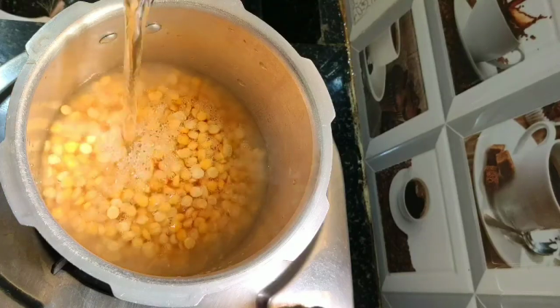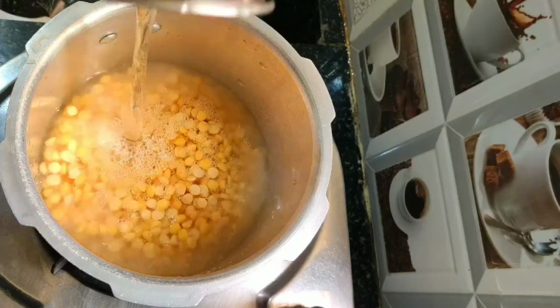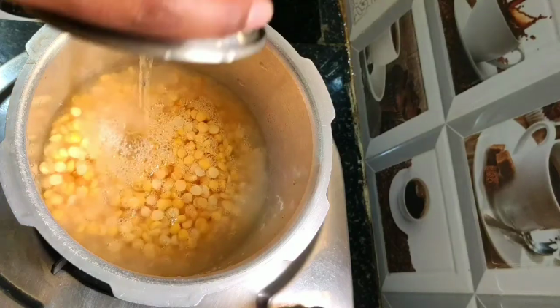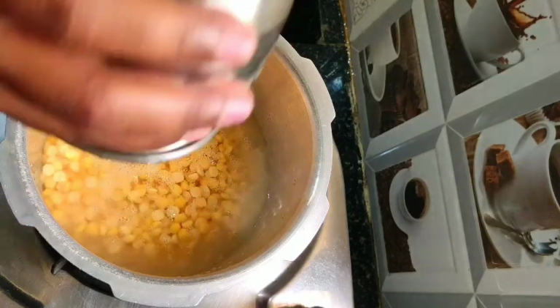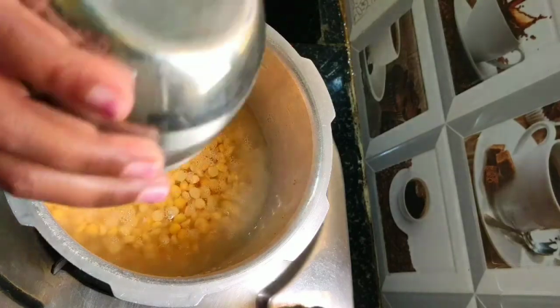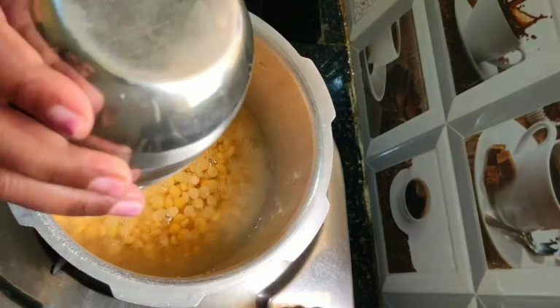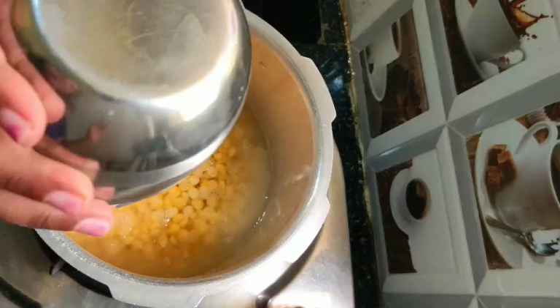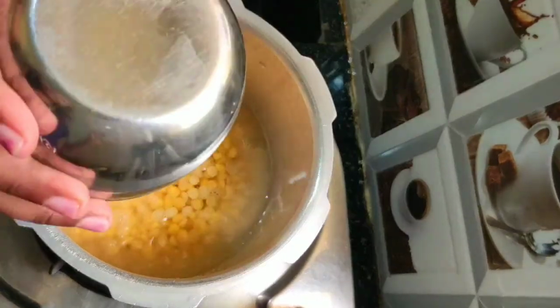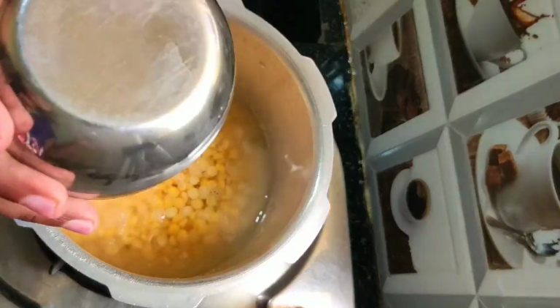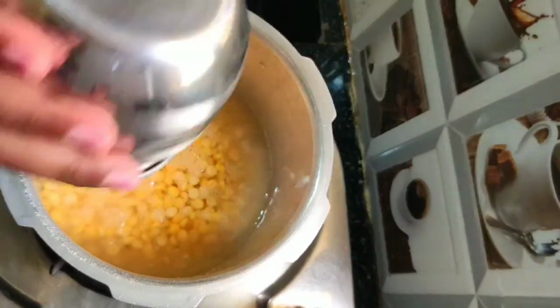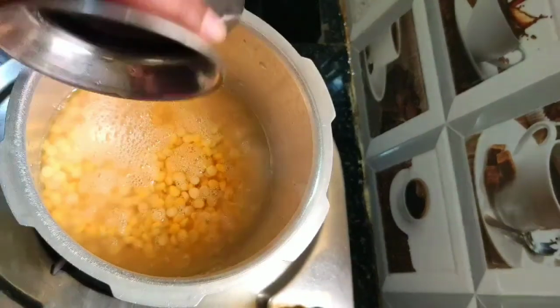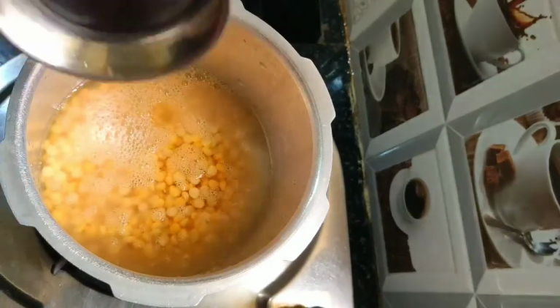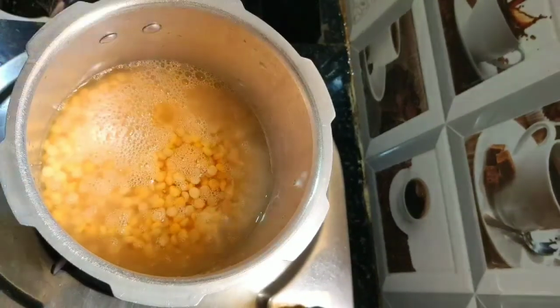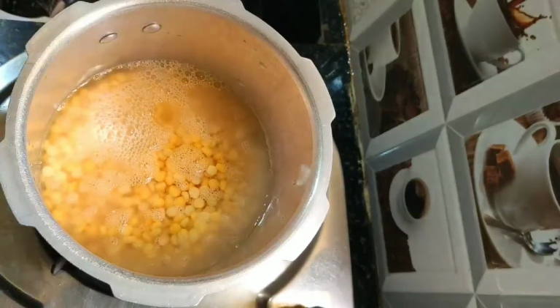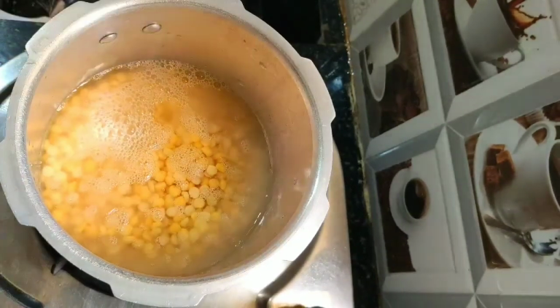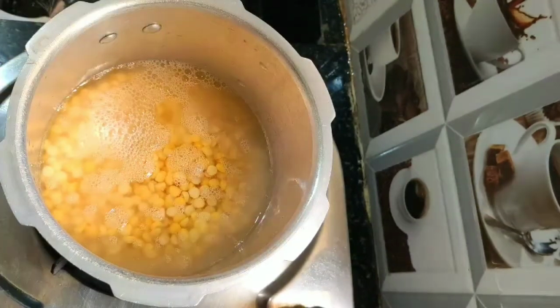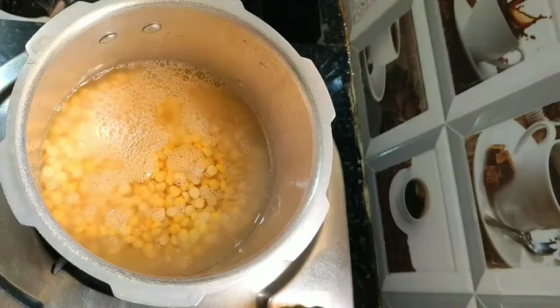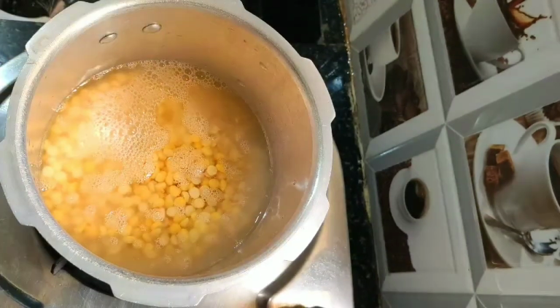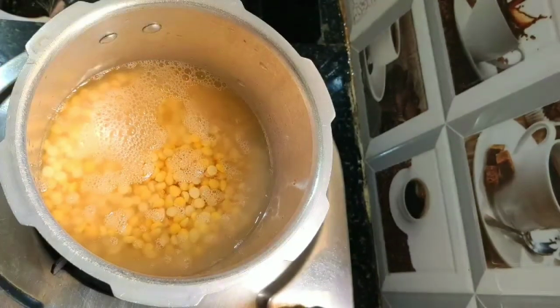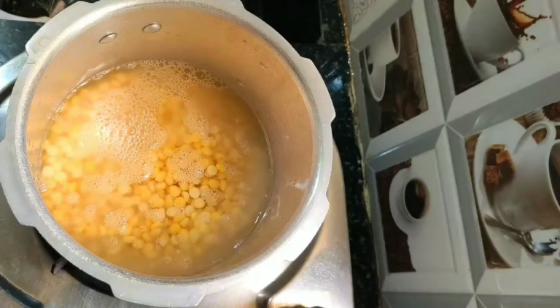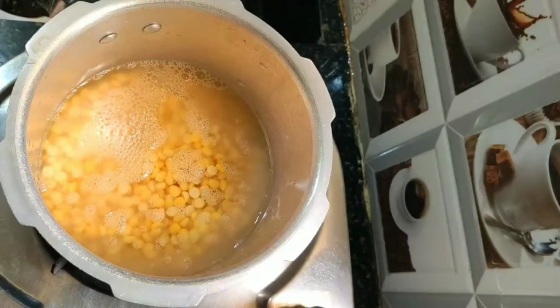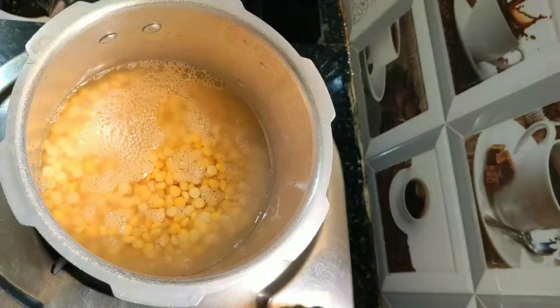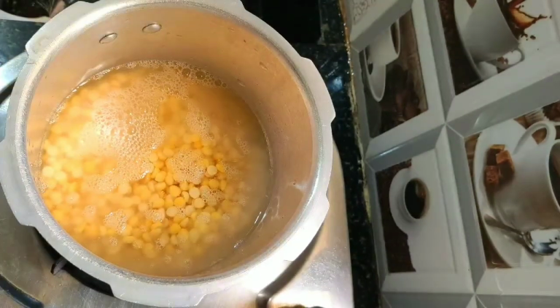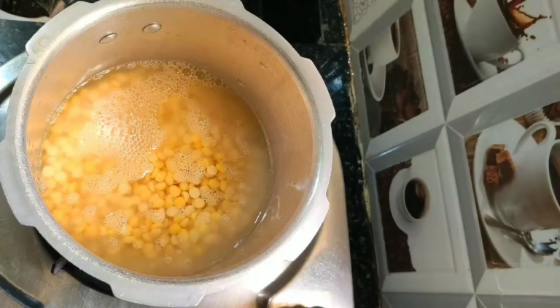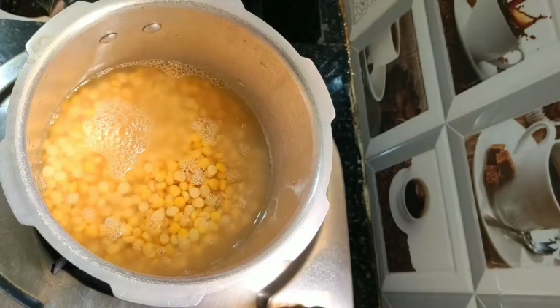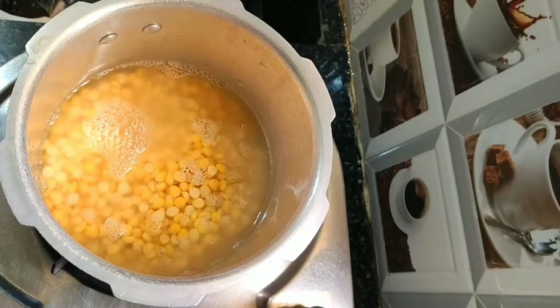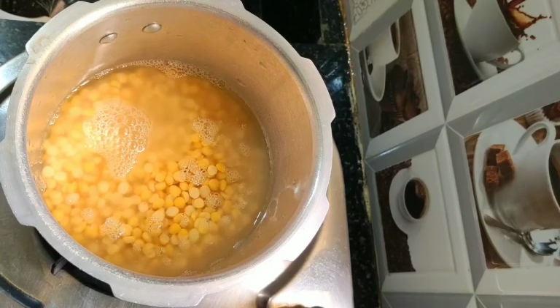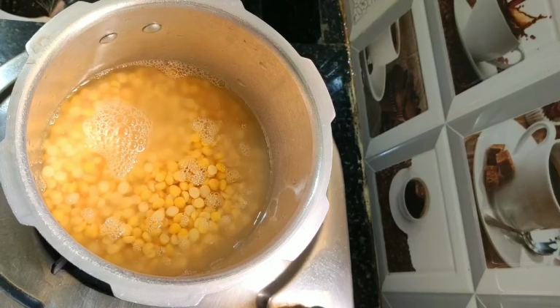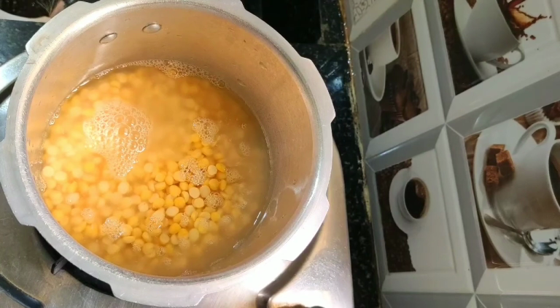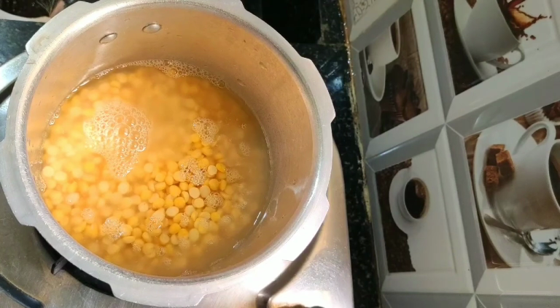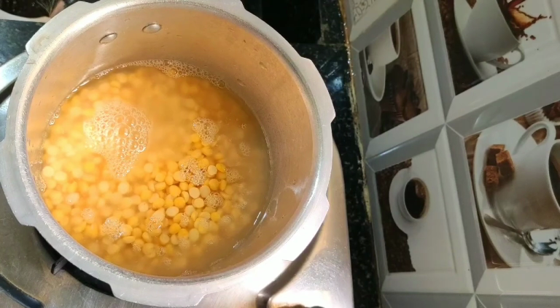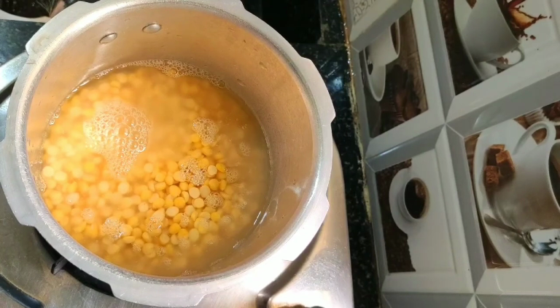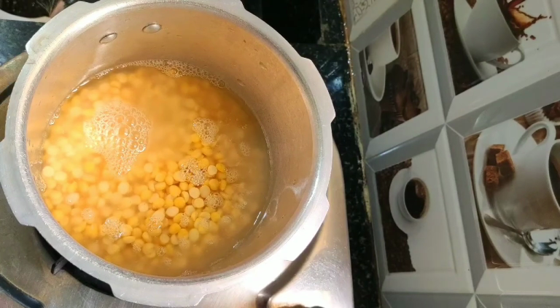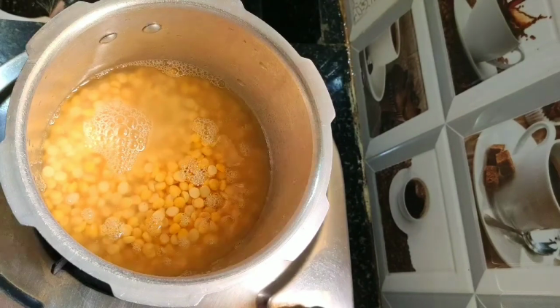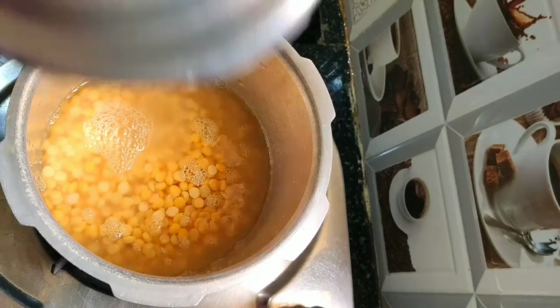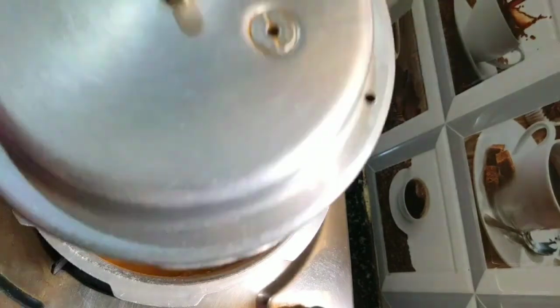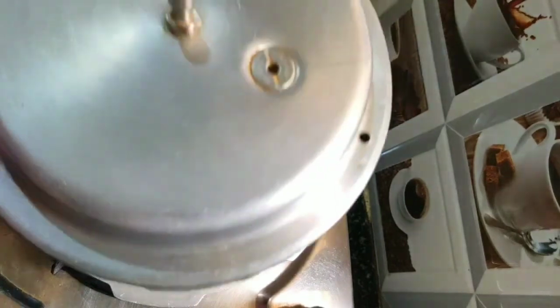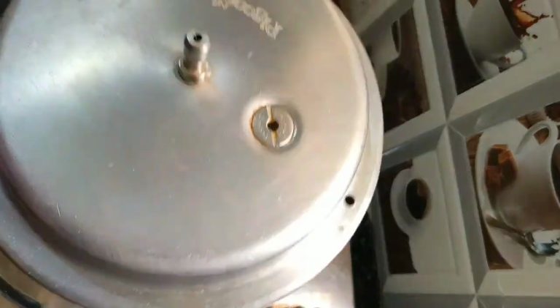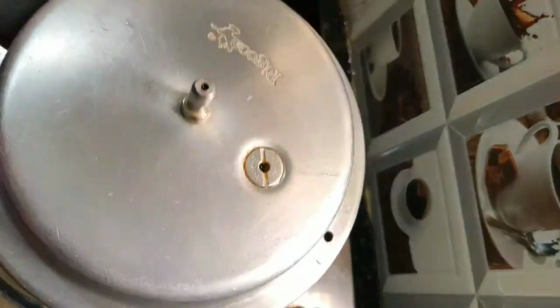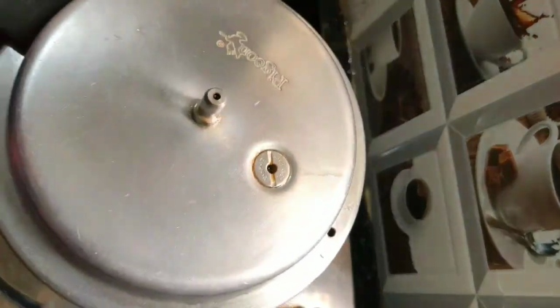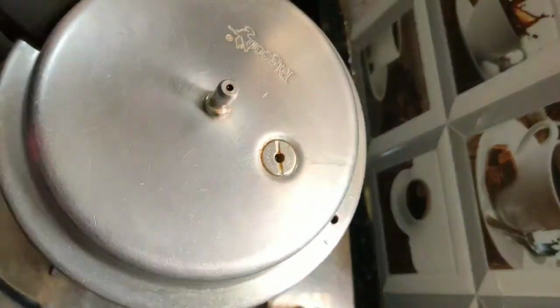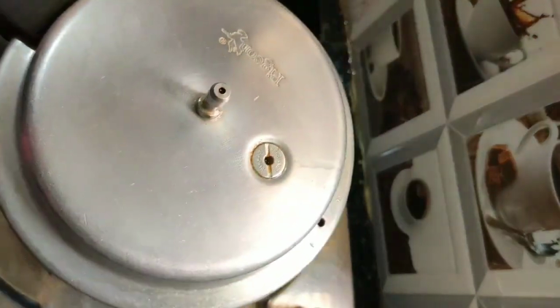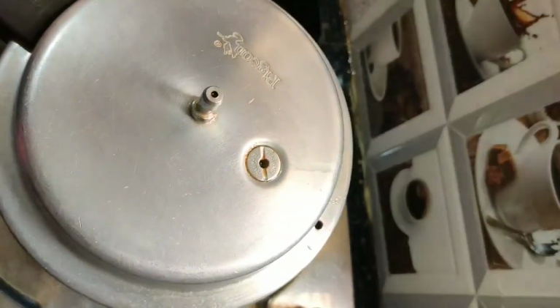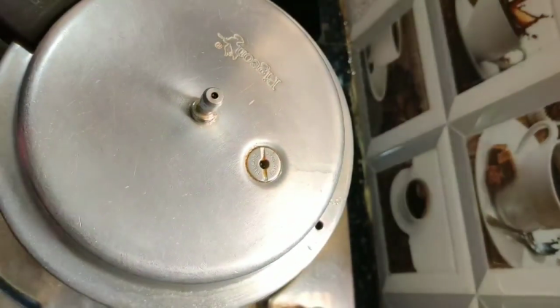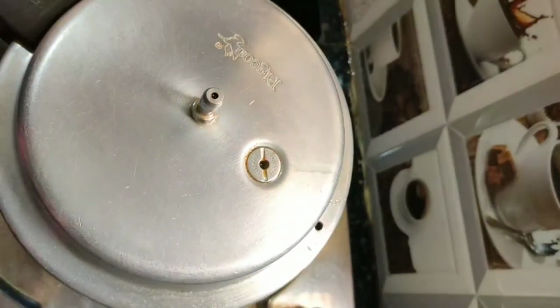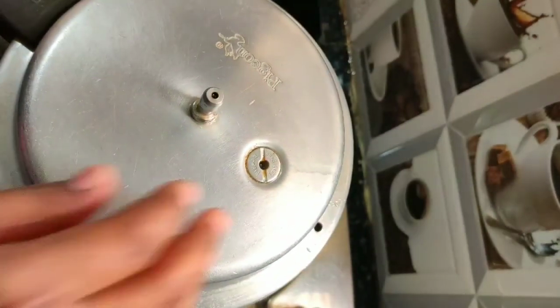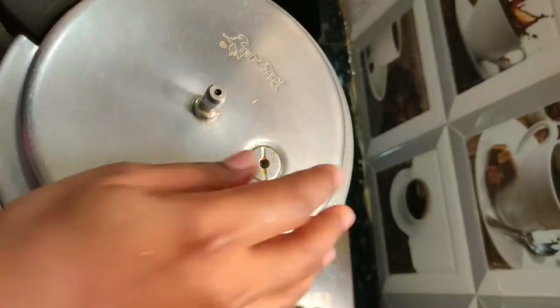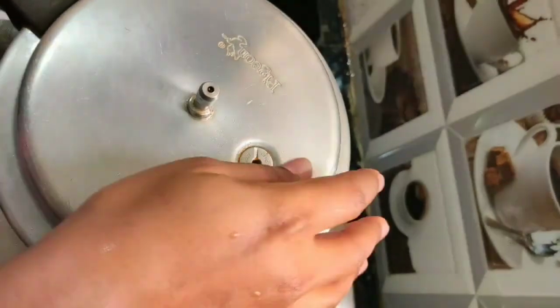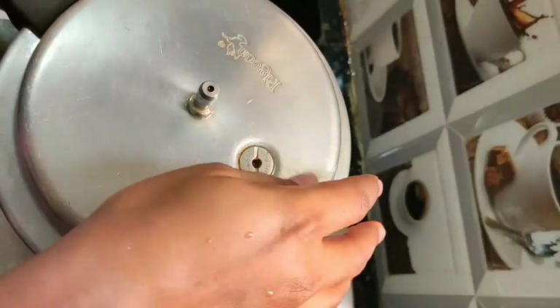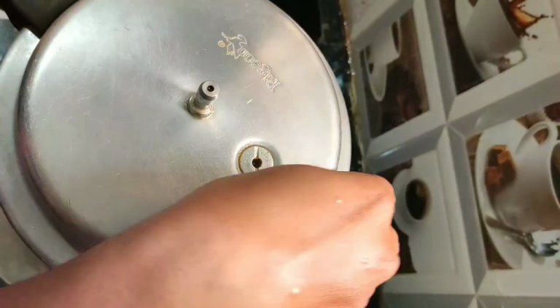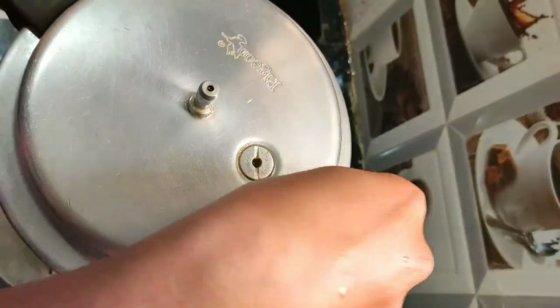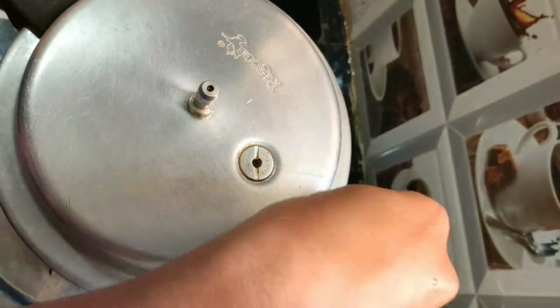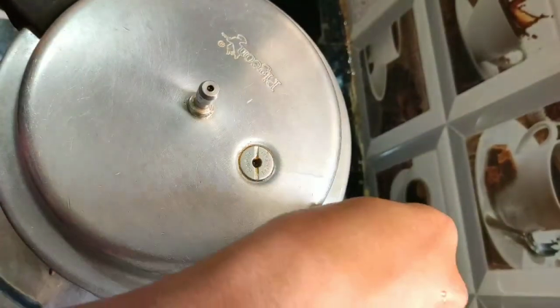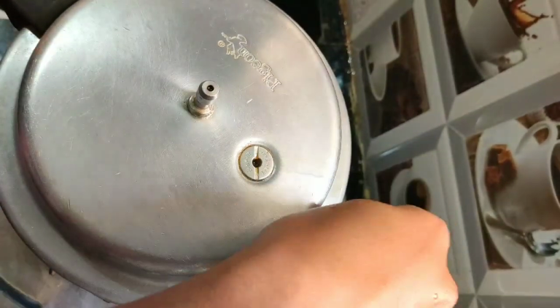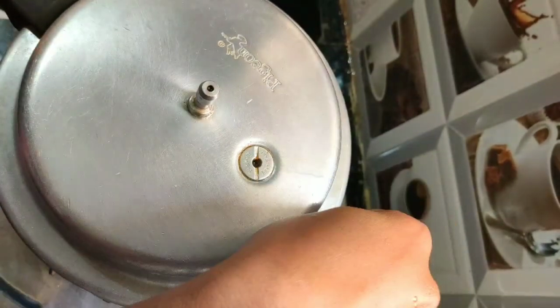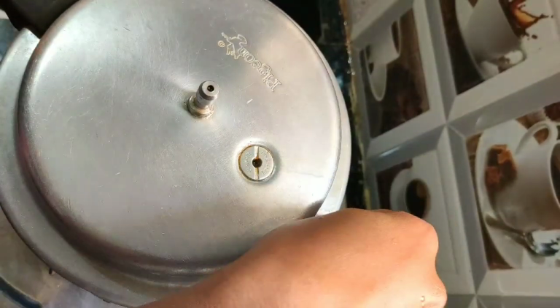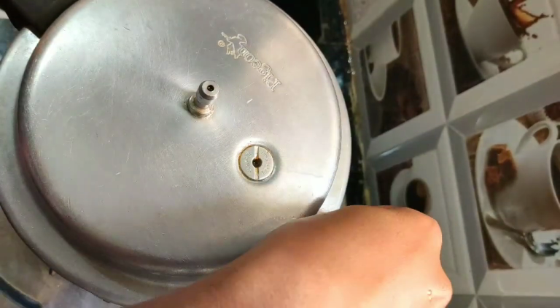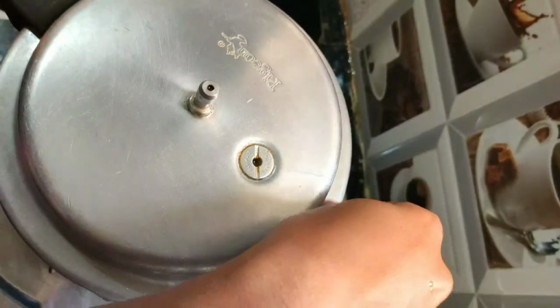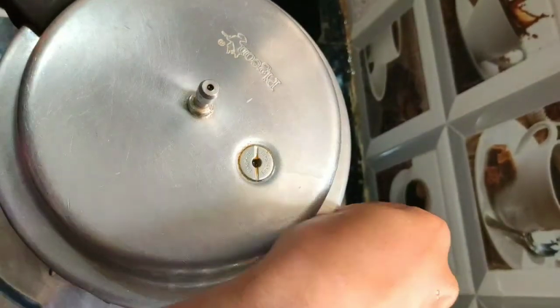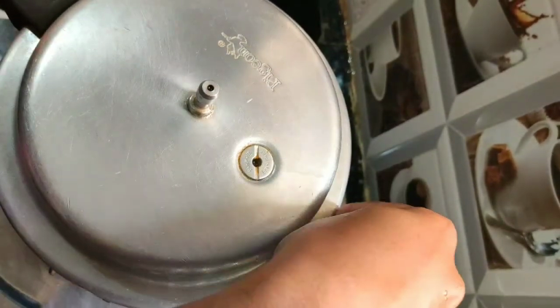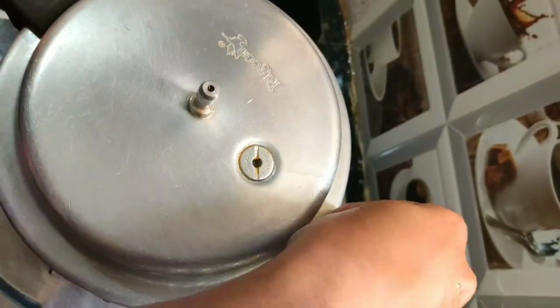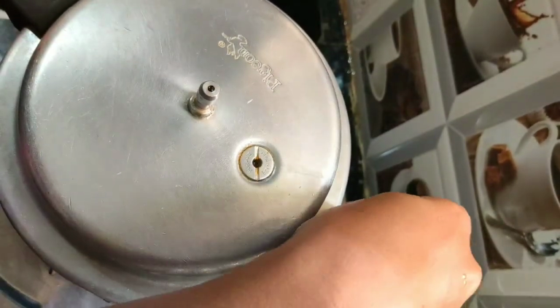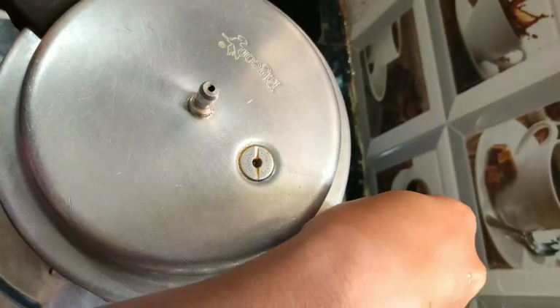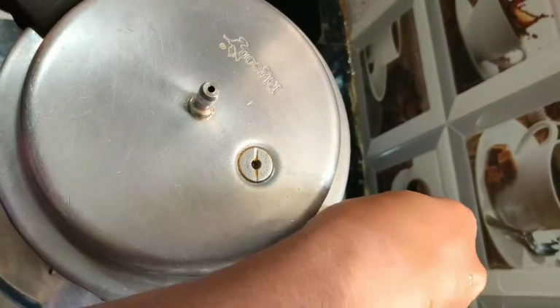First we need to cook the chana dal. Add chana dal into the cooker, add 650 ml of water, close it and cook for two whistles.